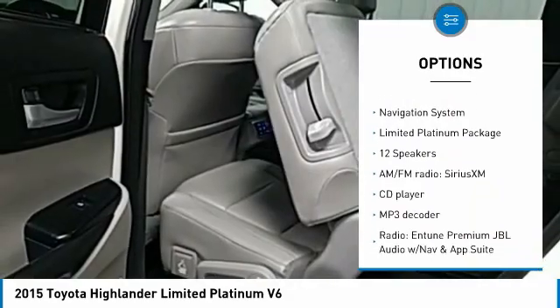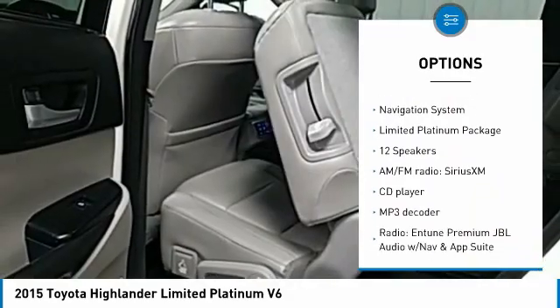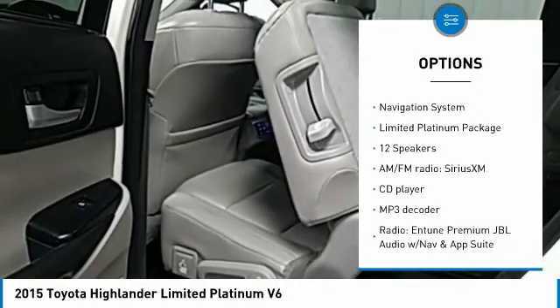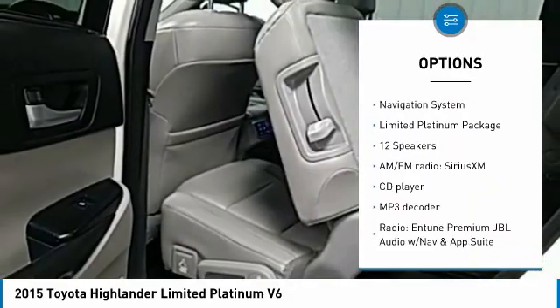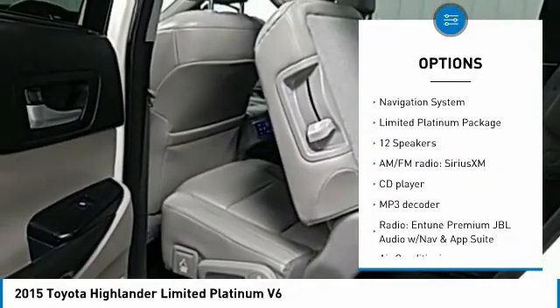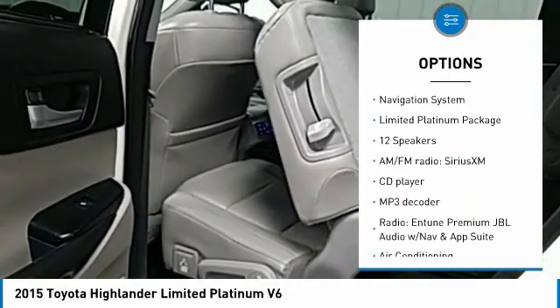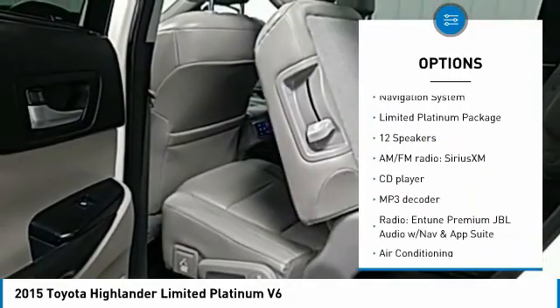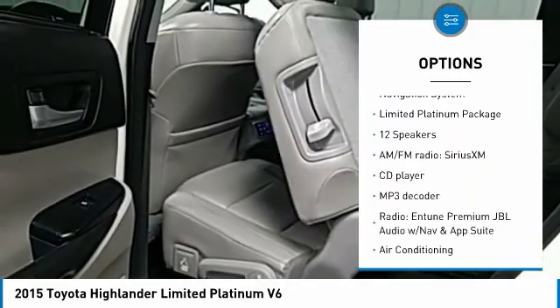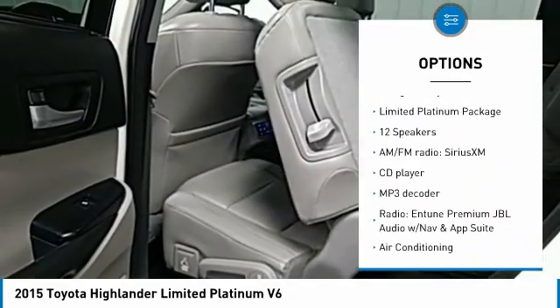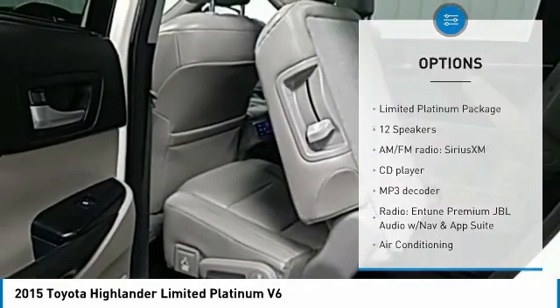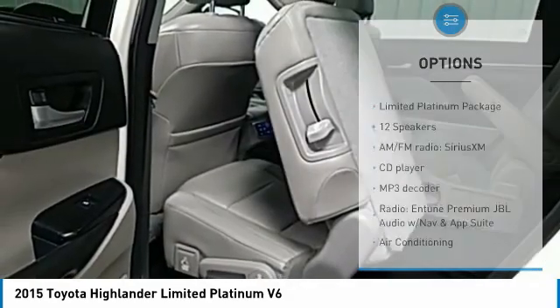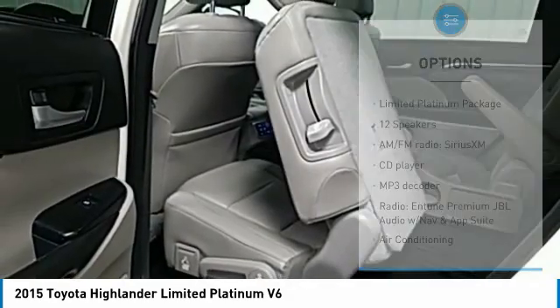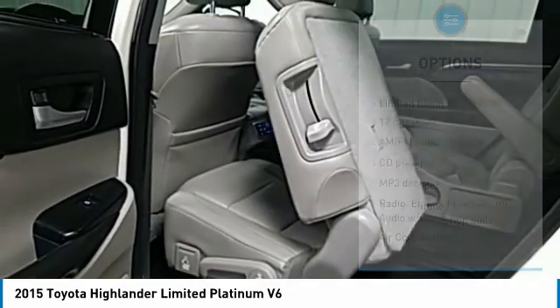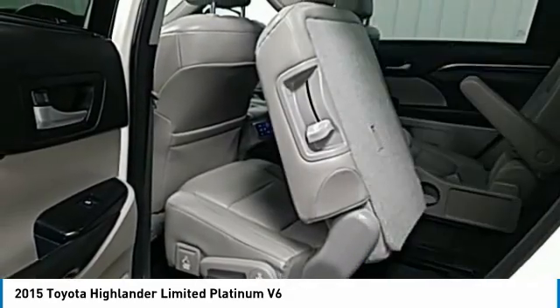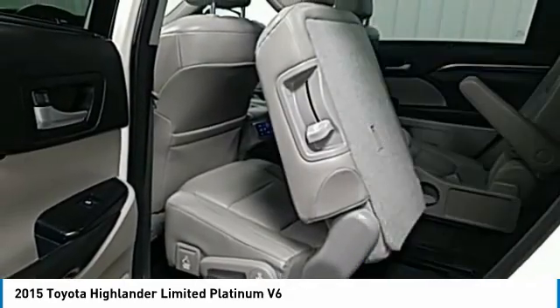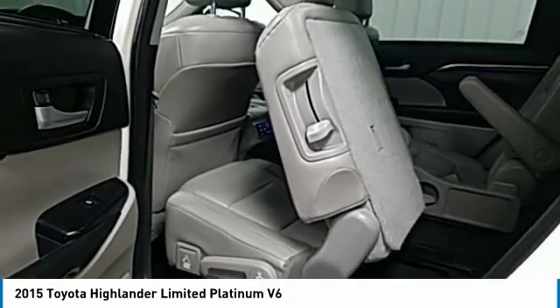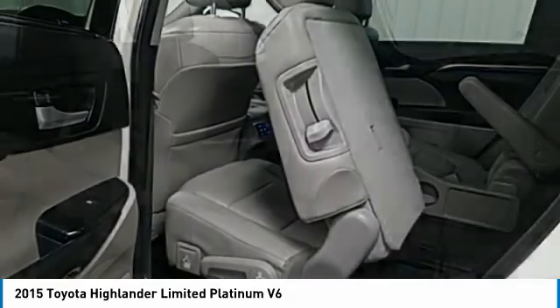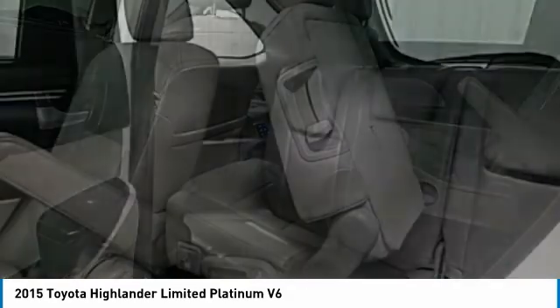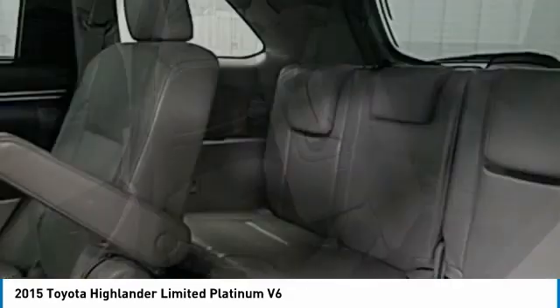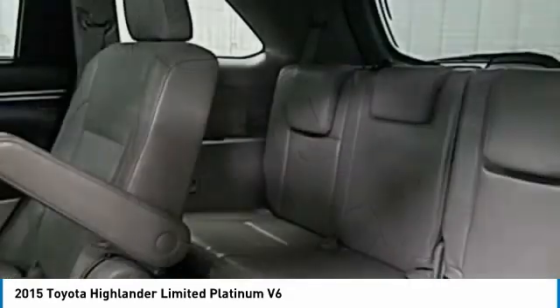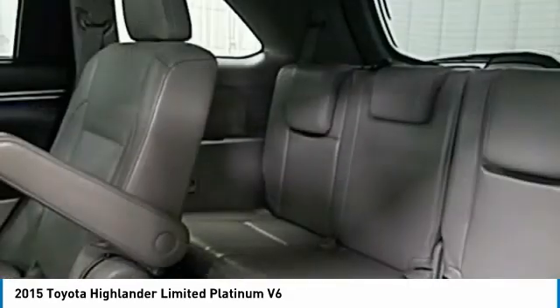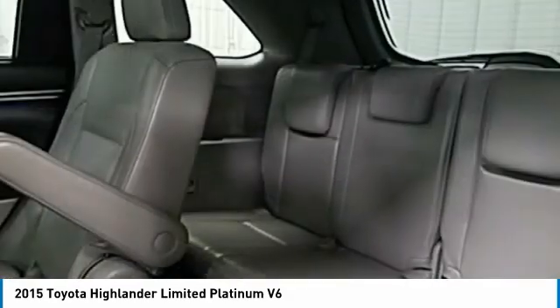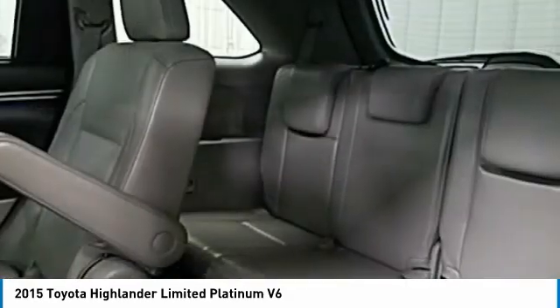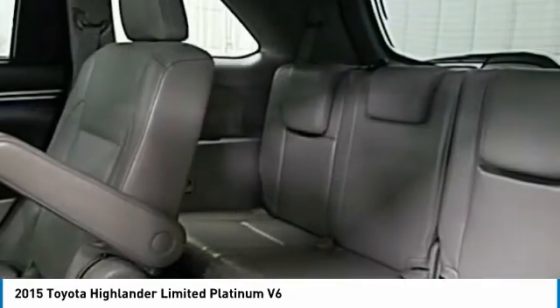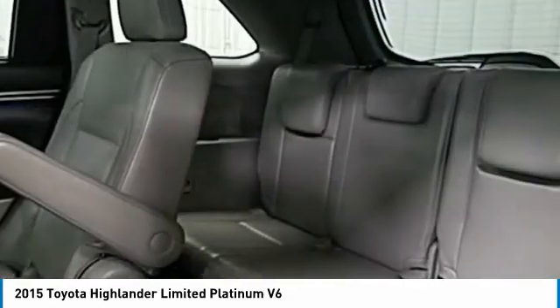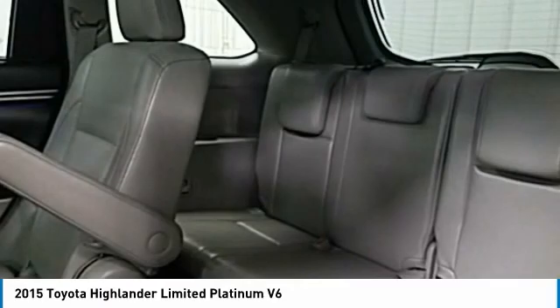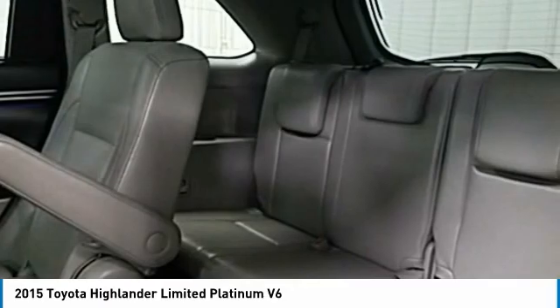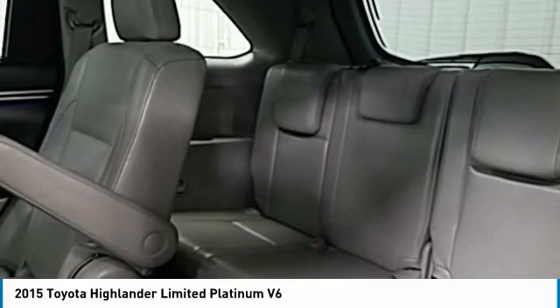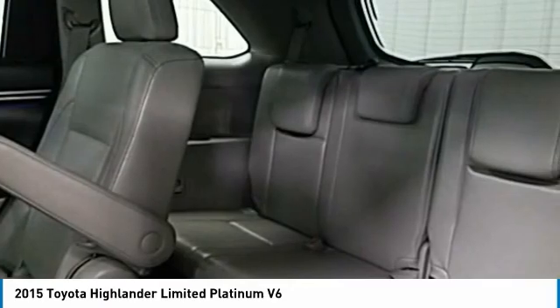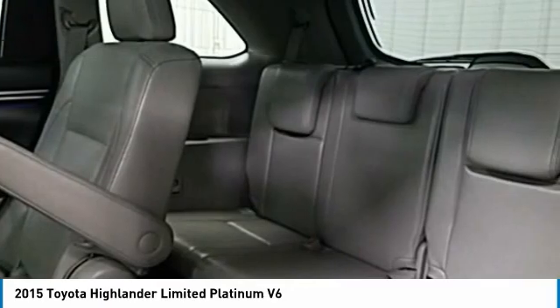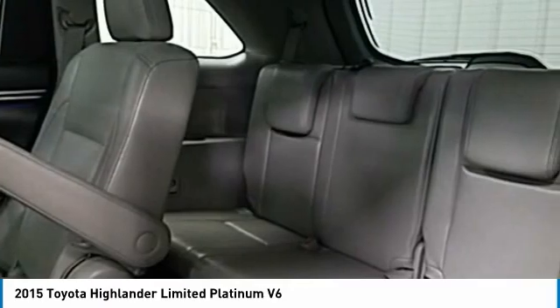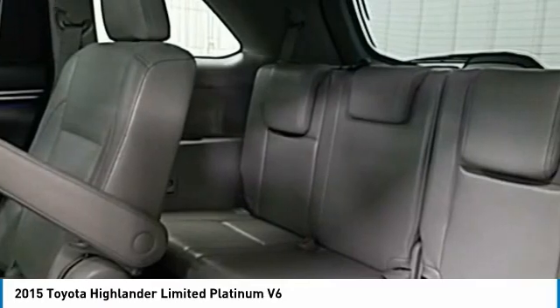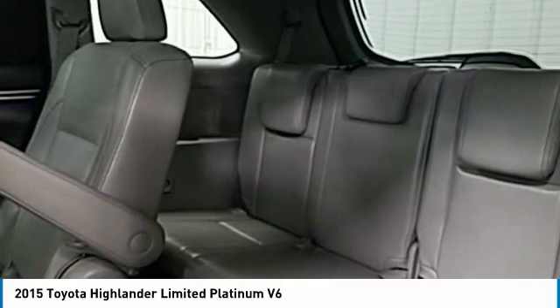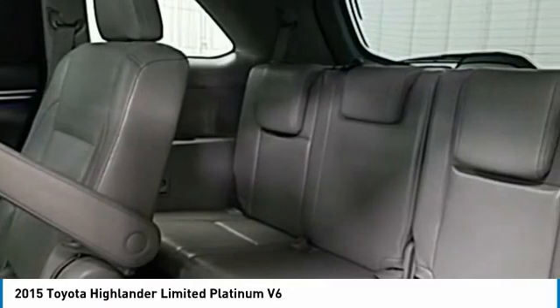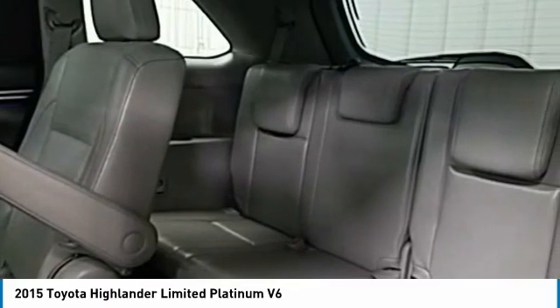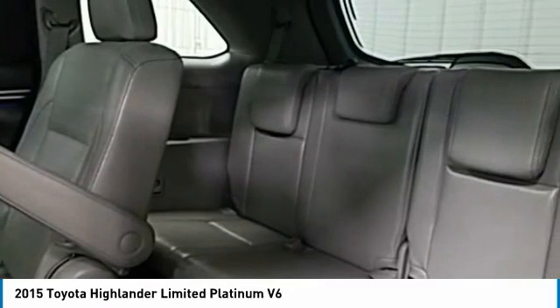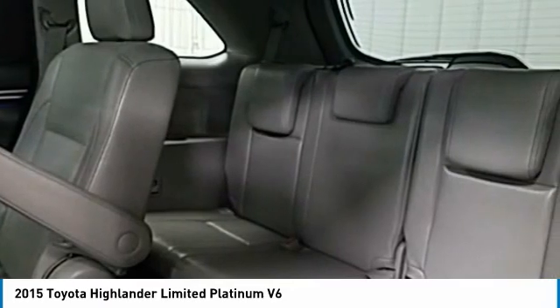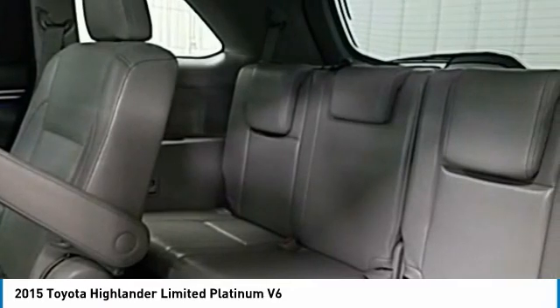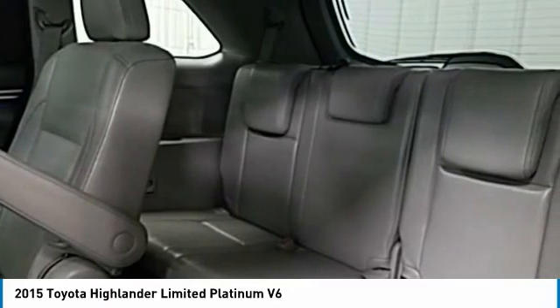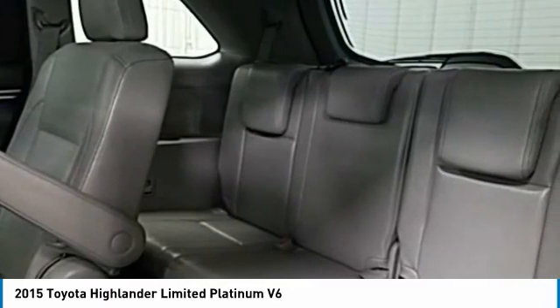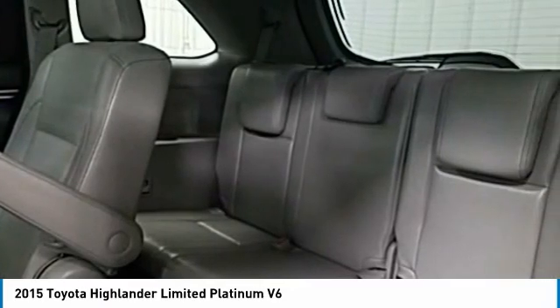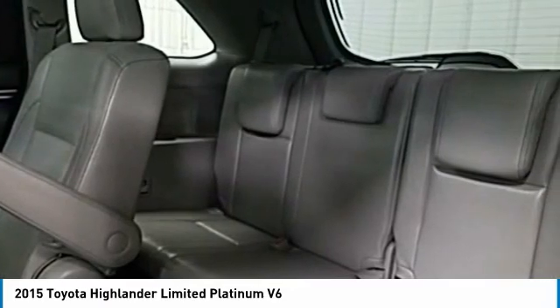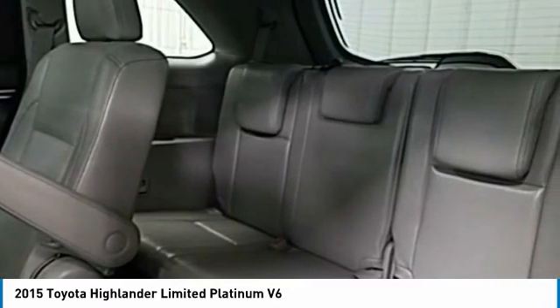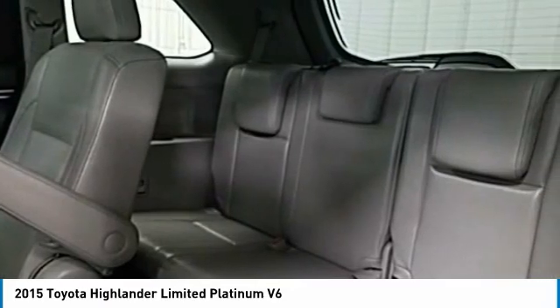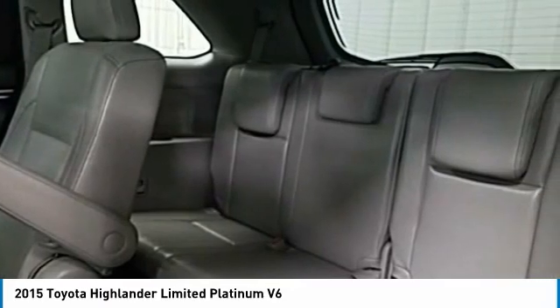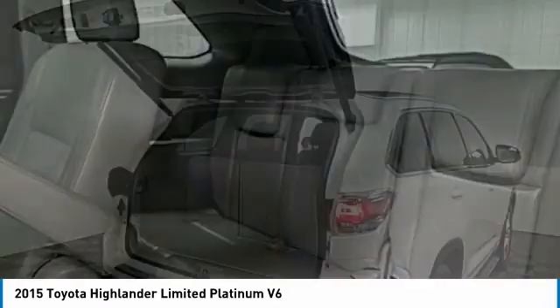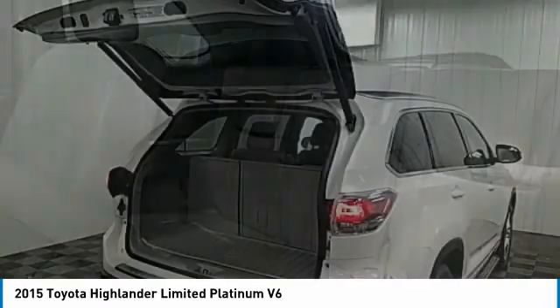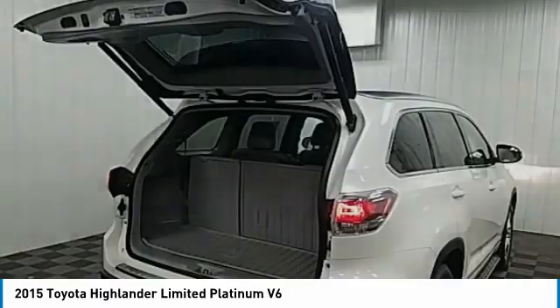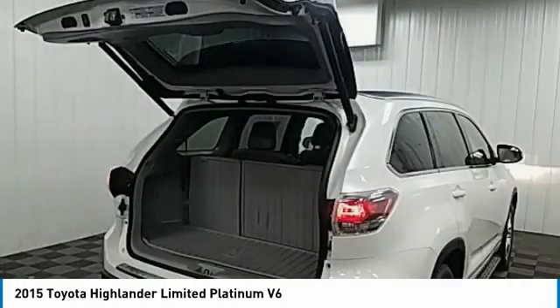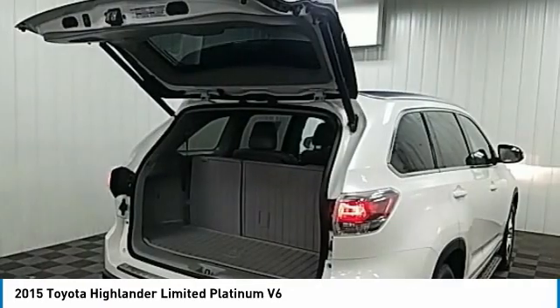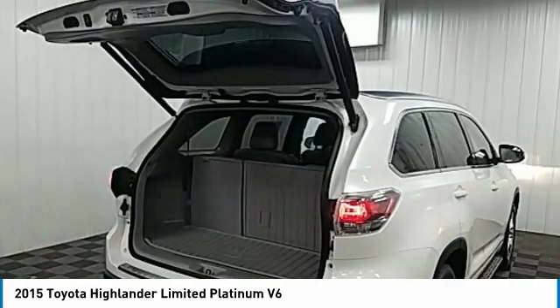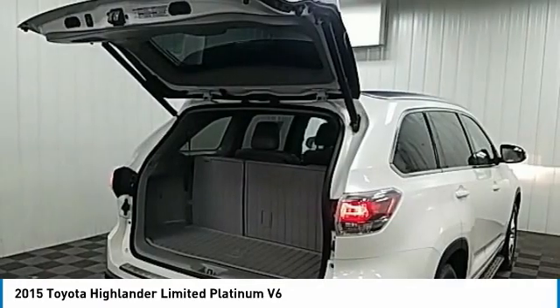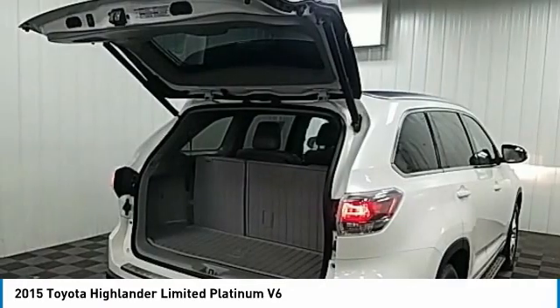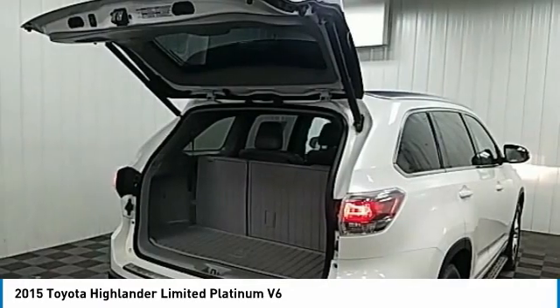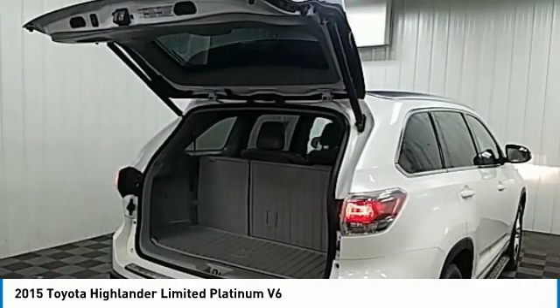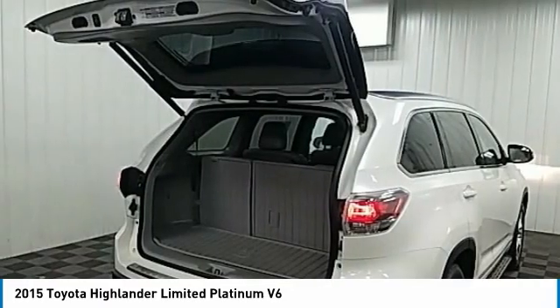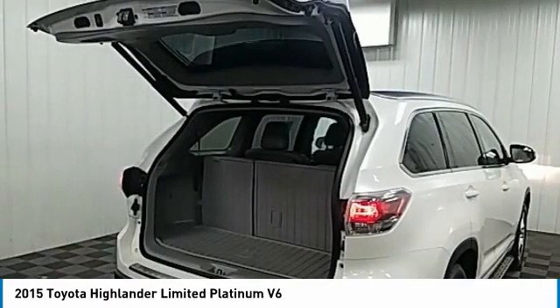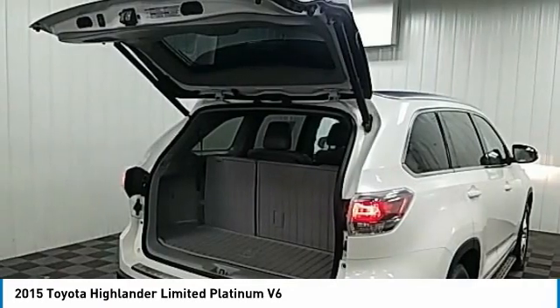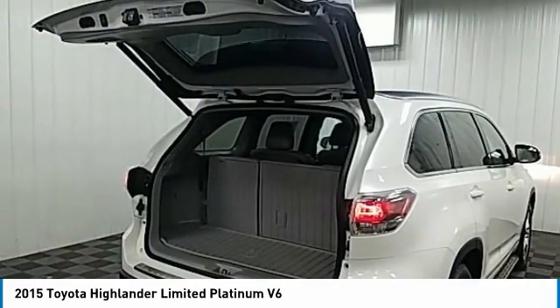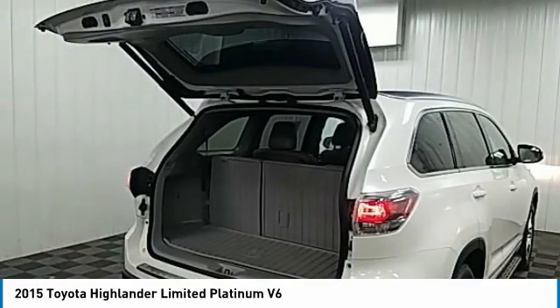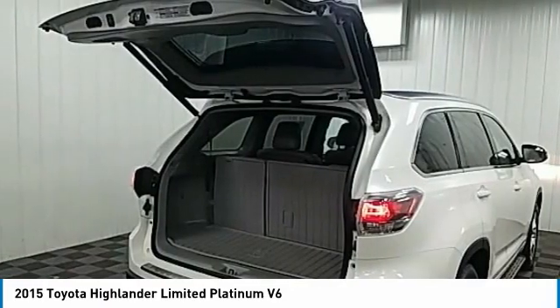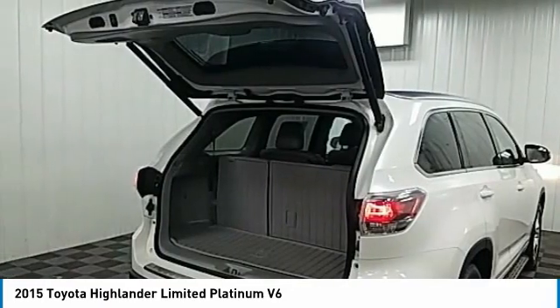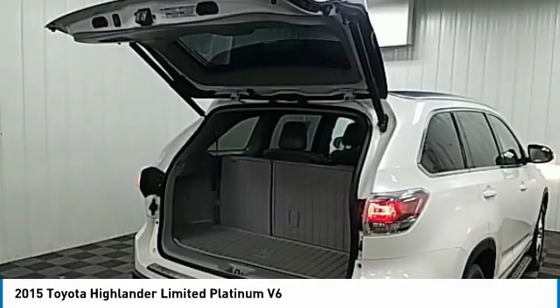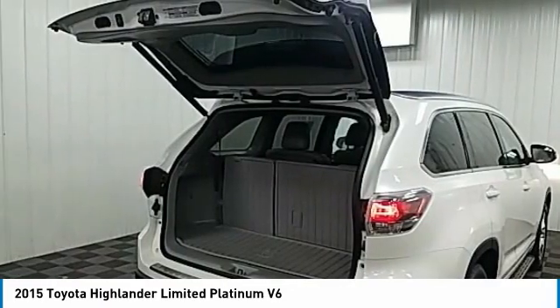Traction control, remote keyless entry, fog lights, power moonroof, four-wheel disc brakes. Come take a test drive today.